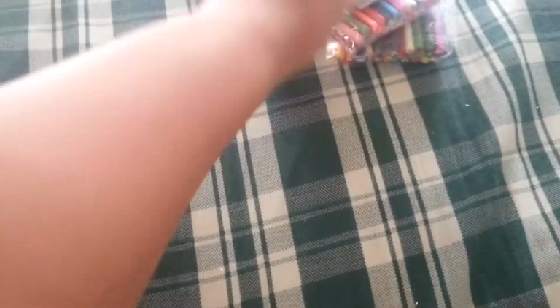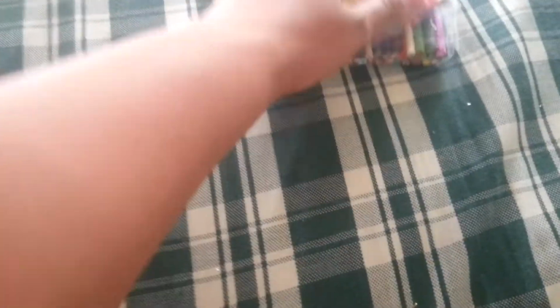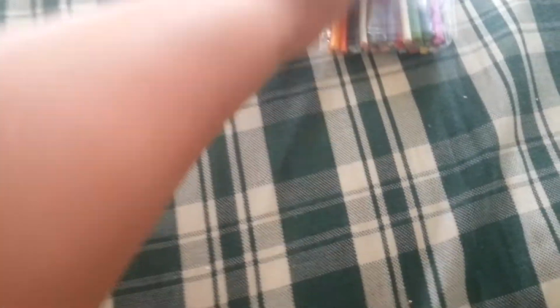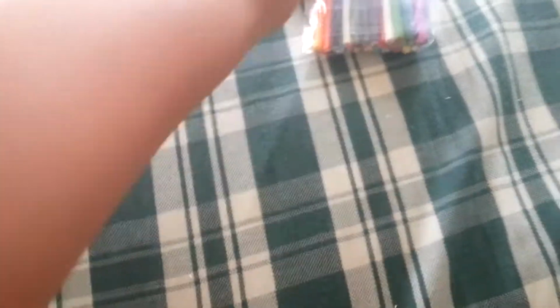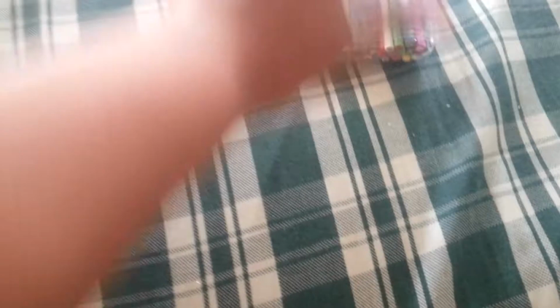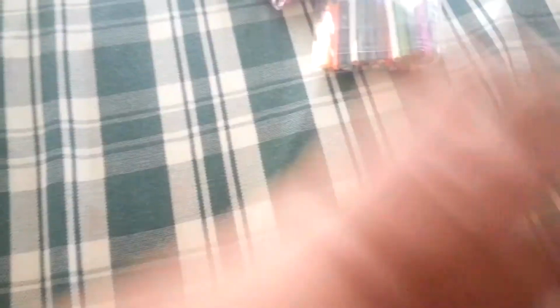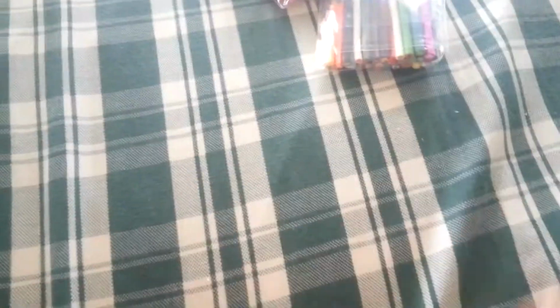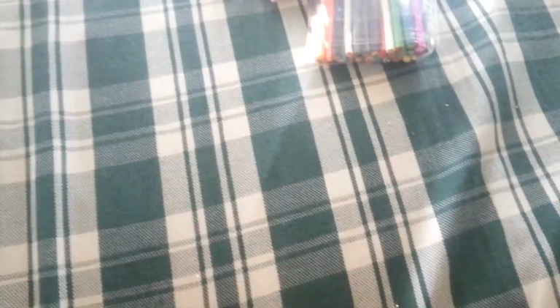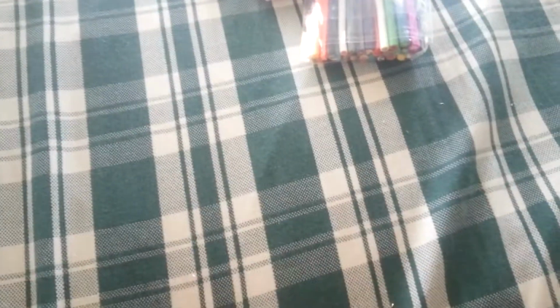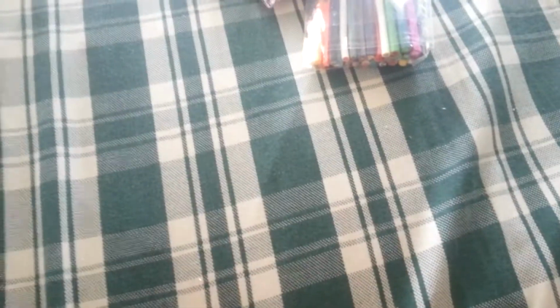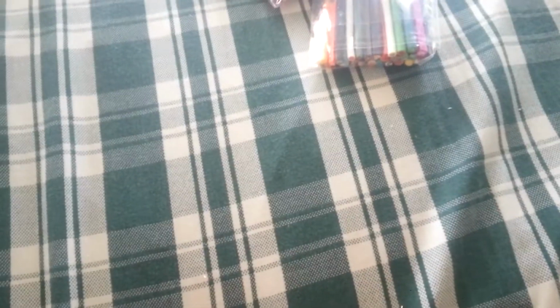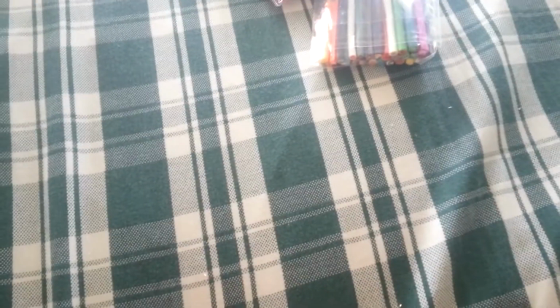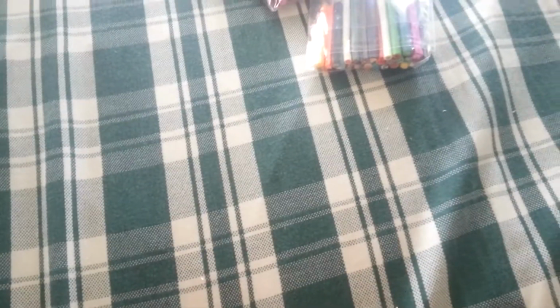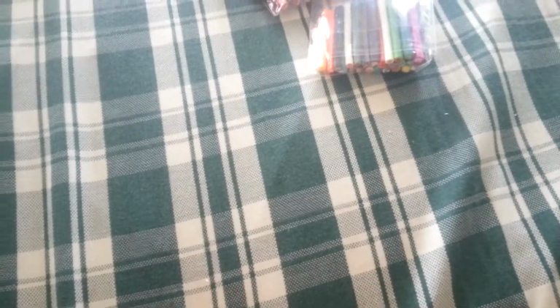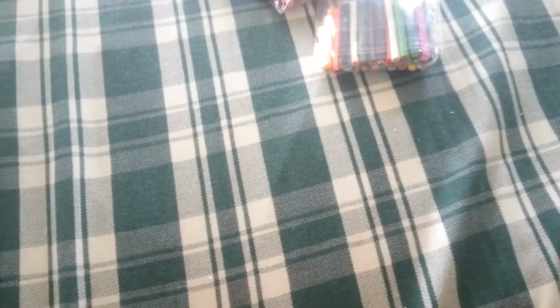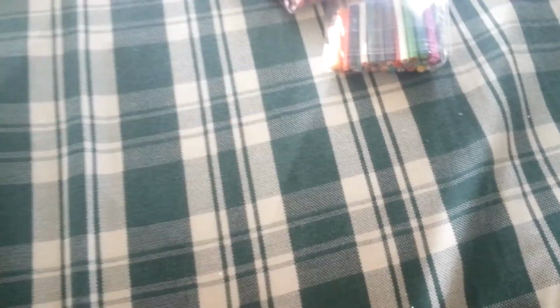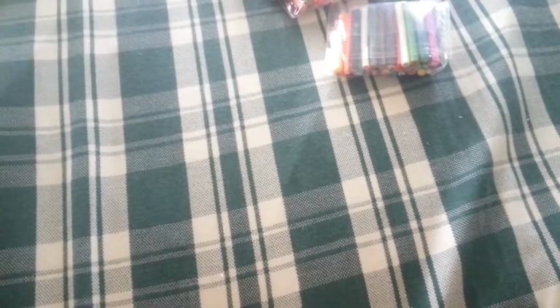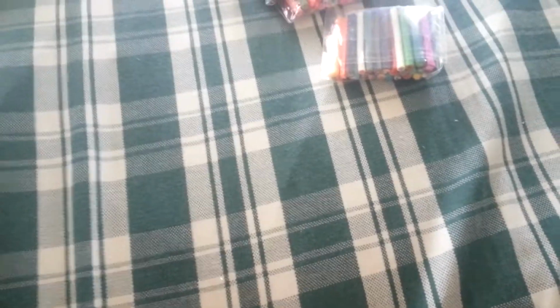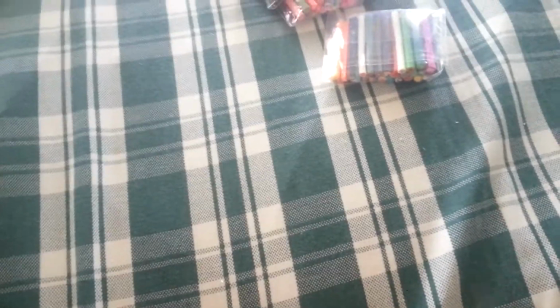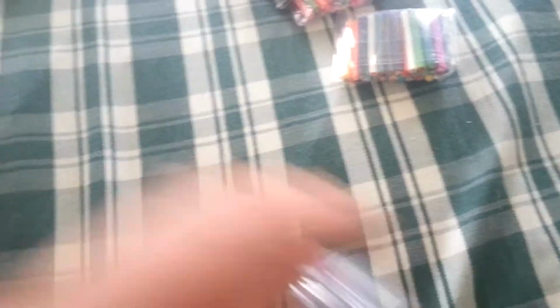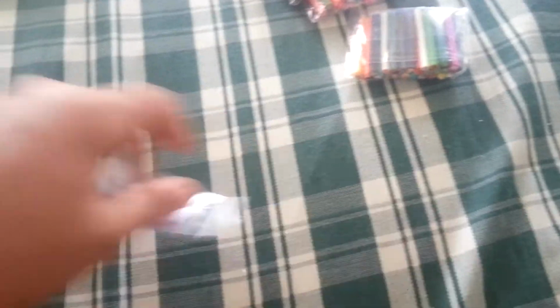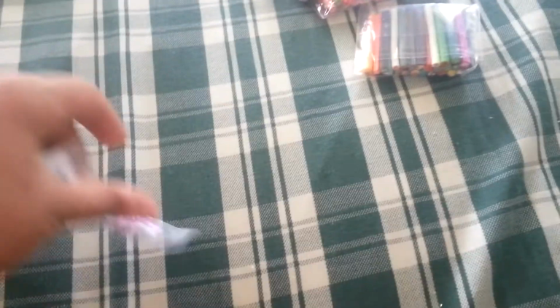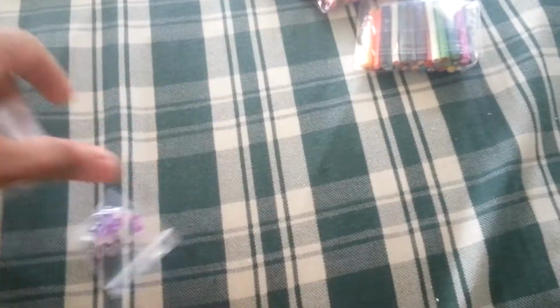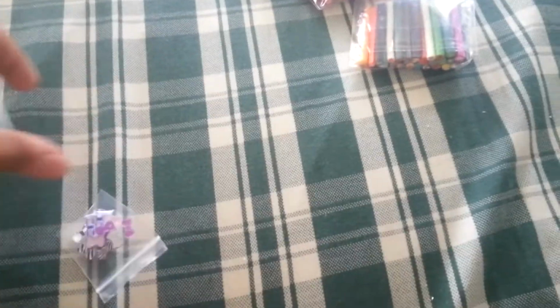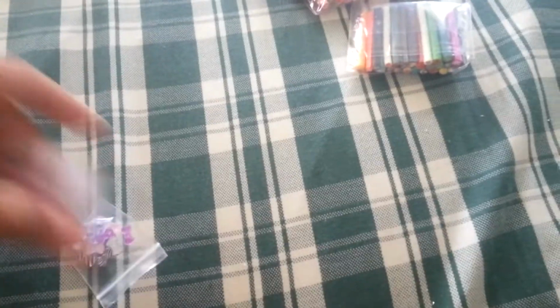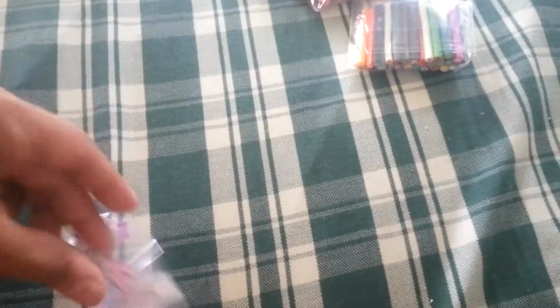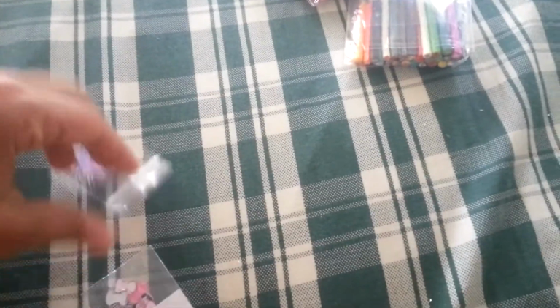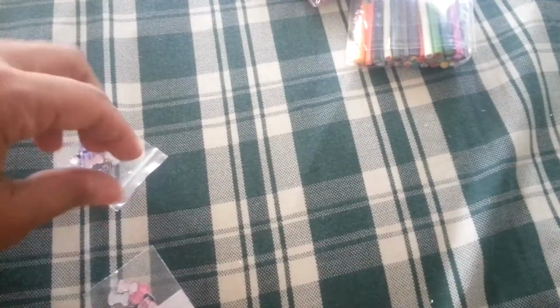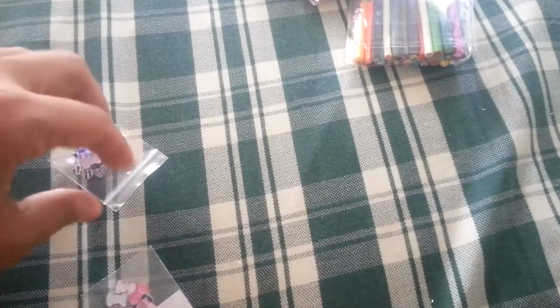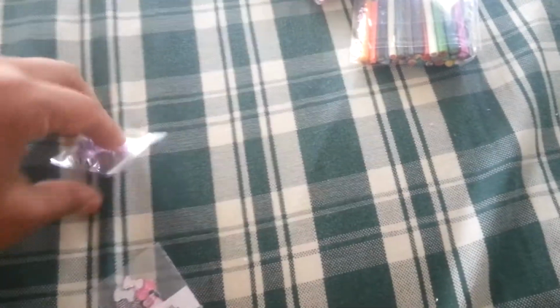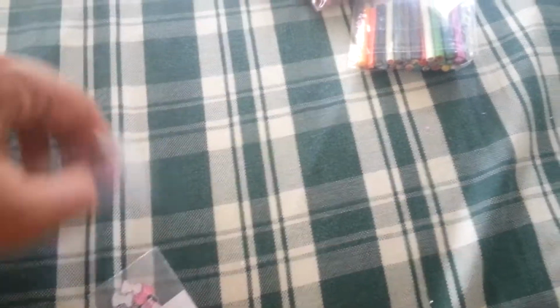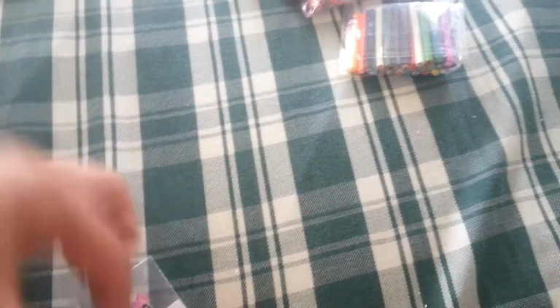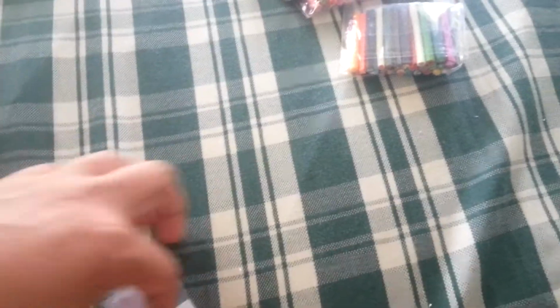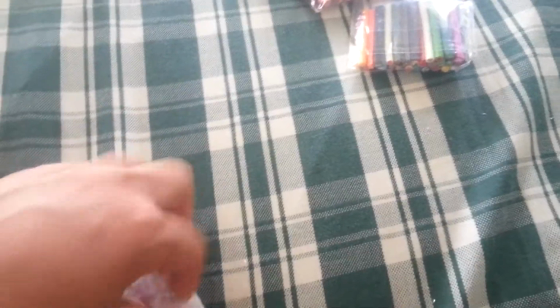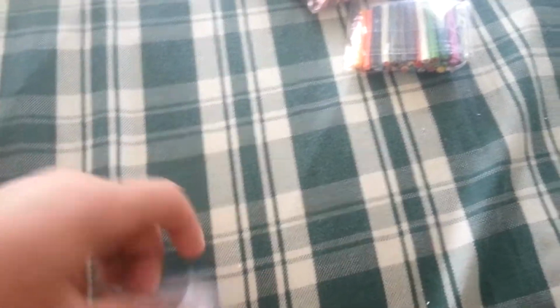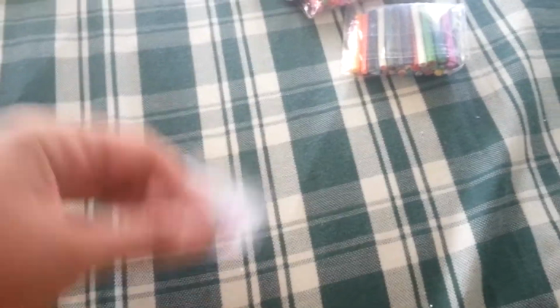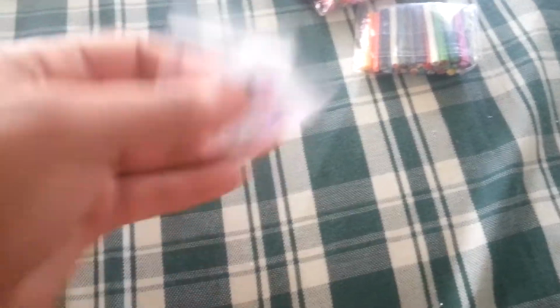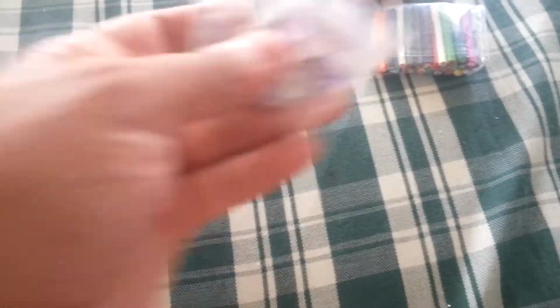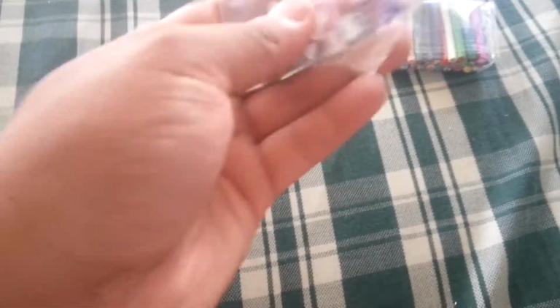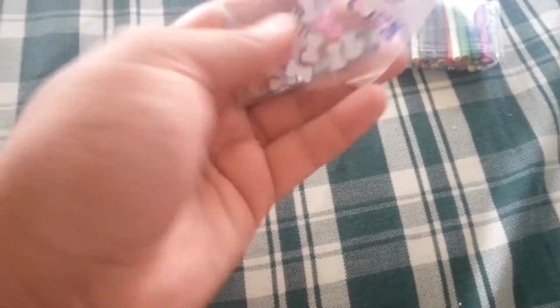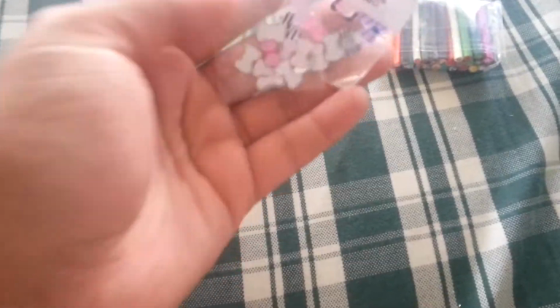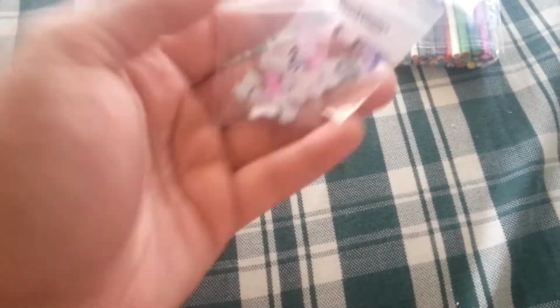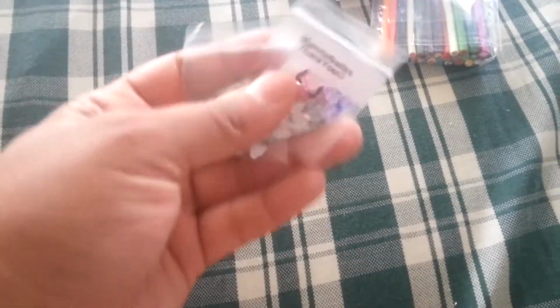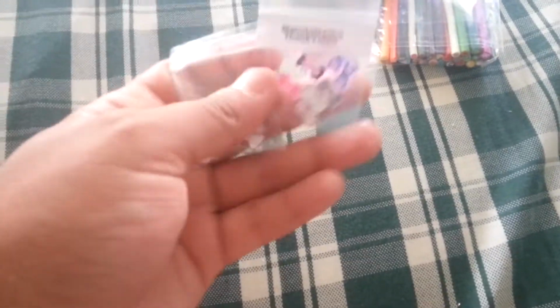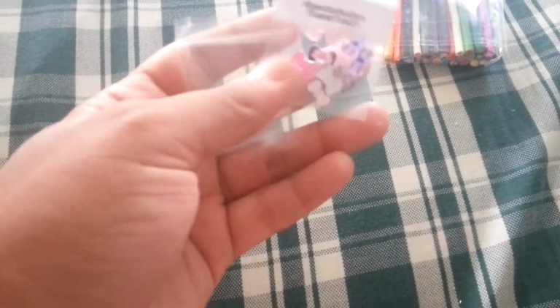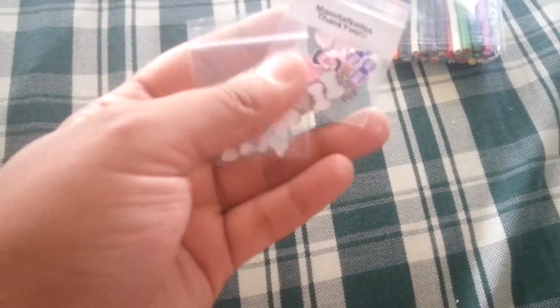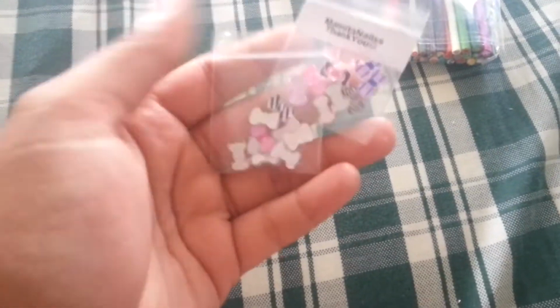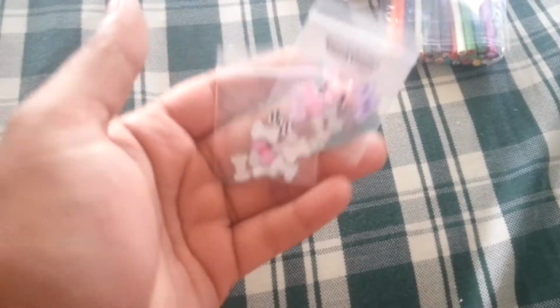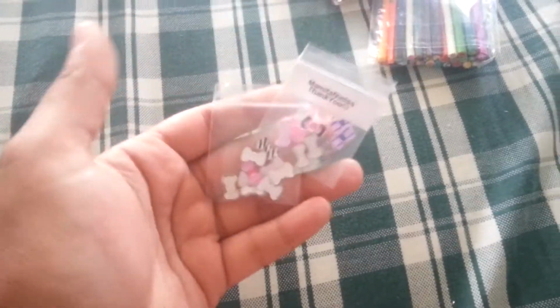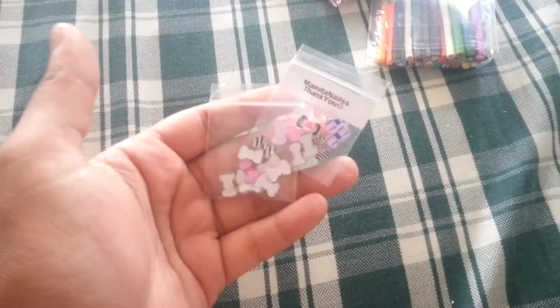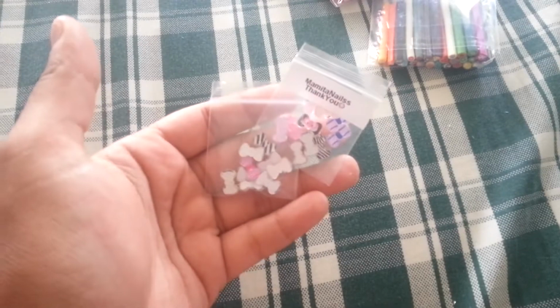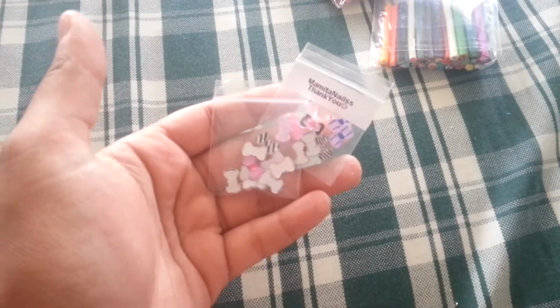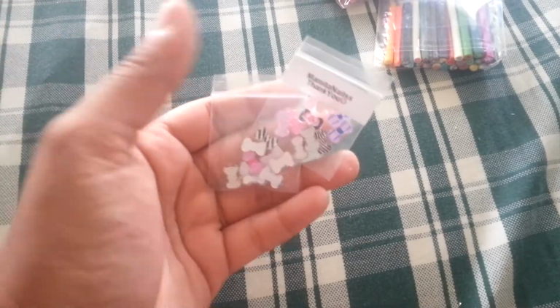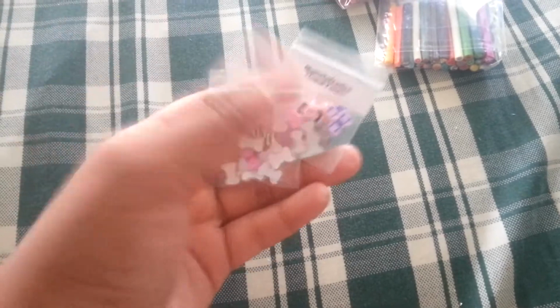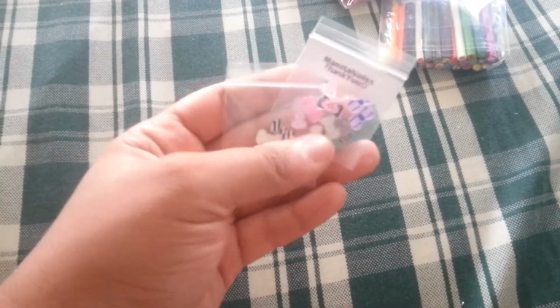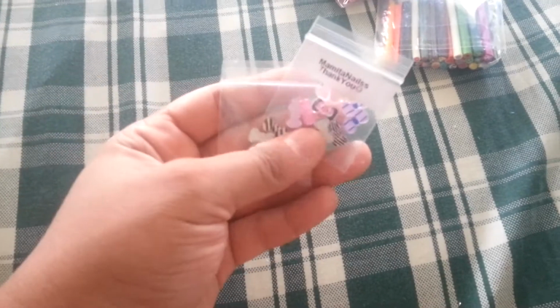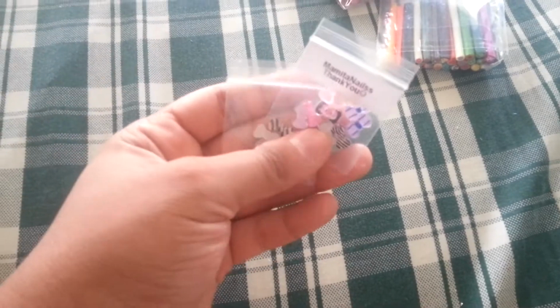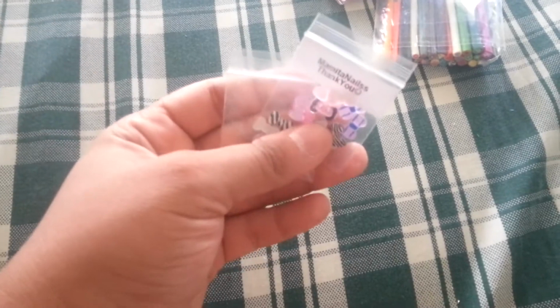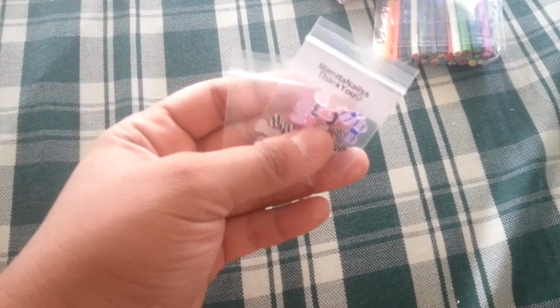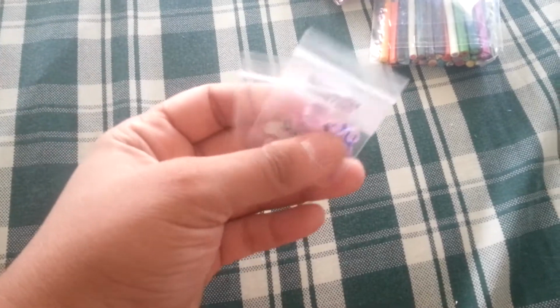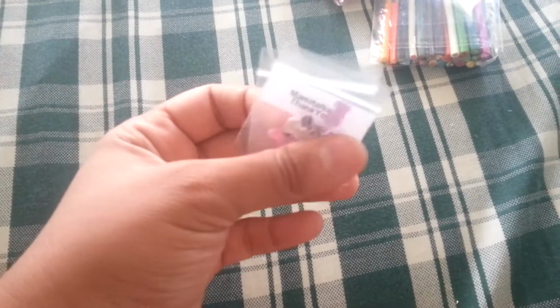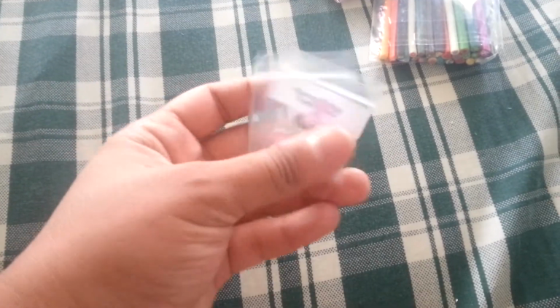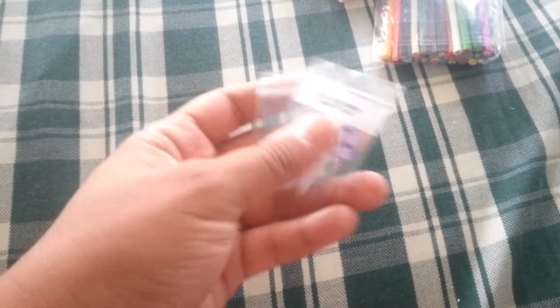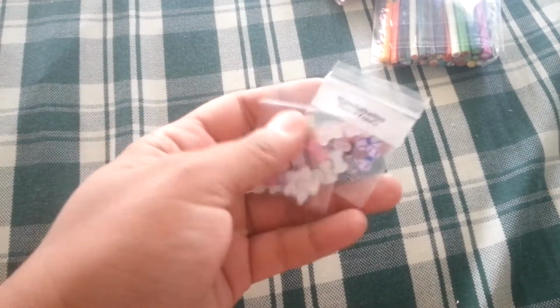I still have two of the 10-piece random bows. These are $0.75.